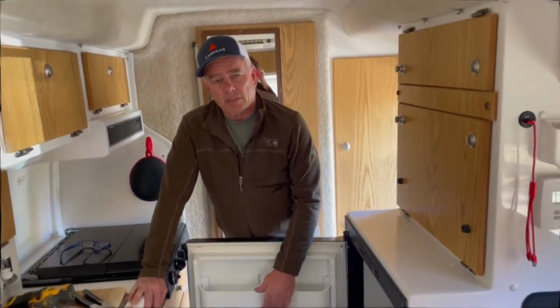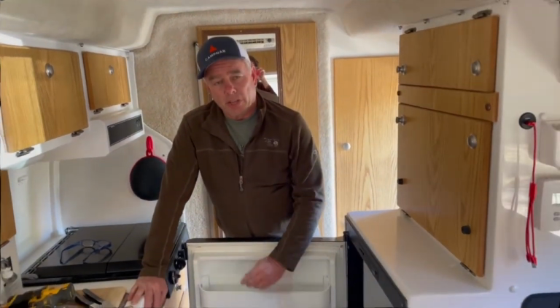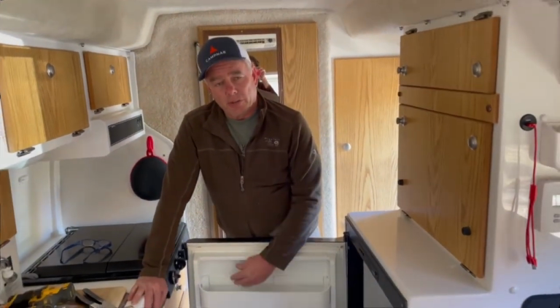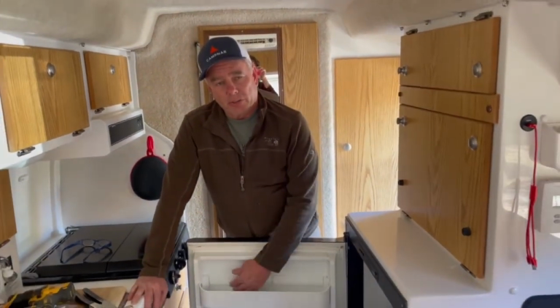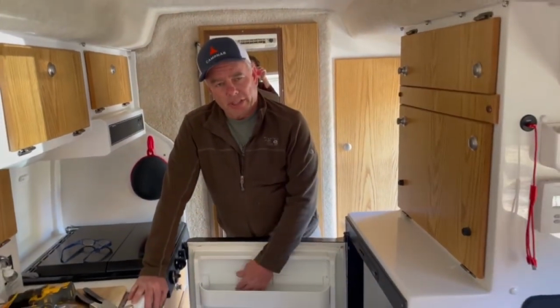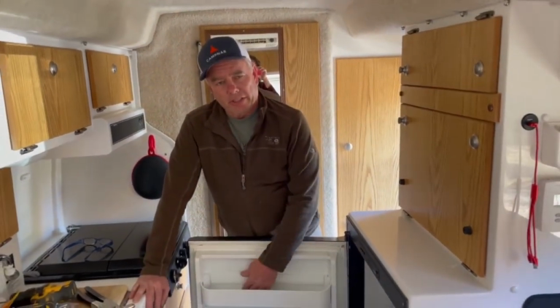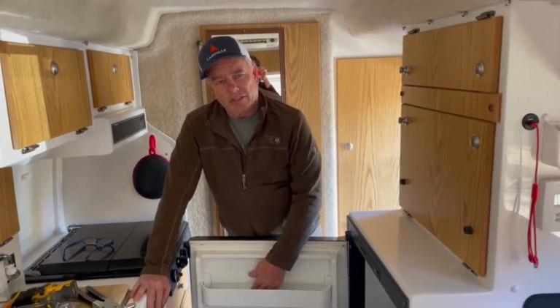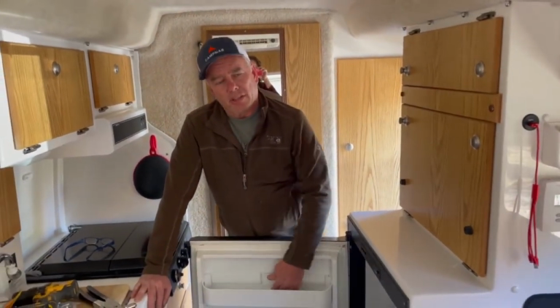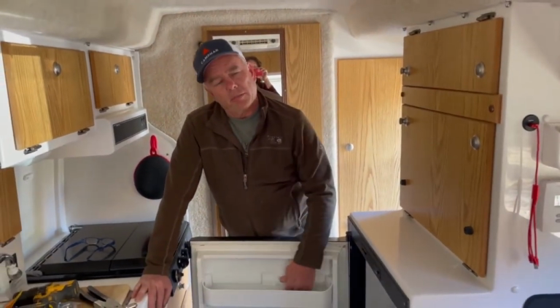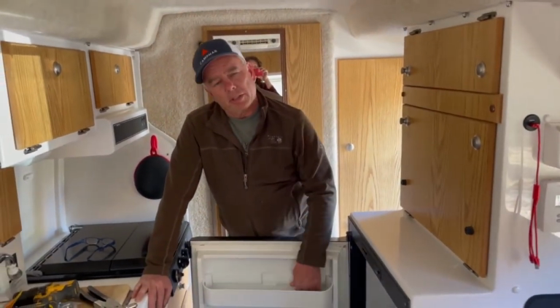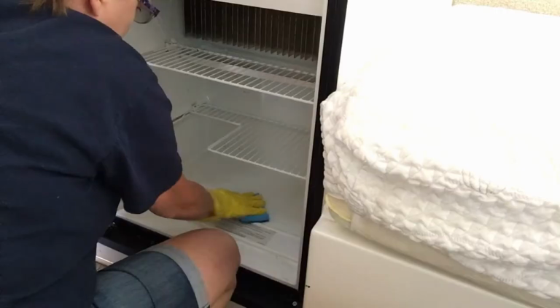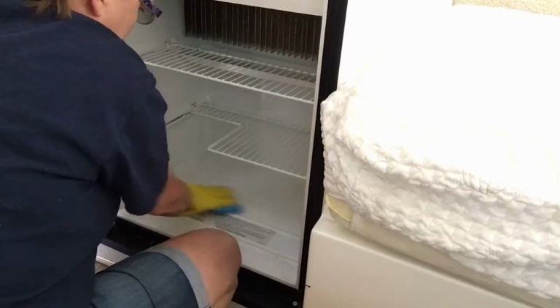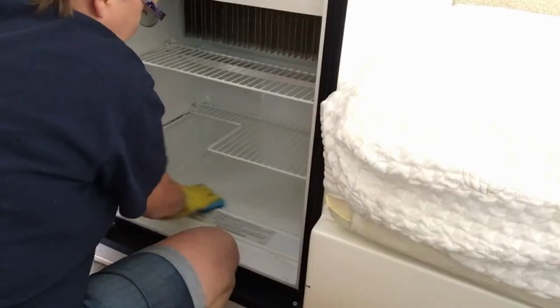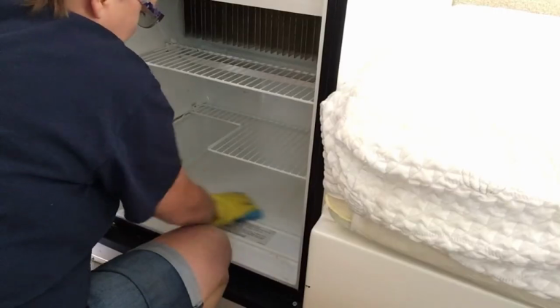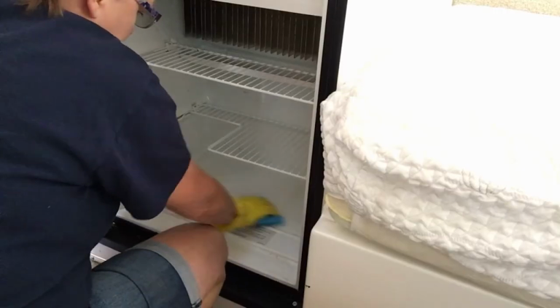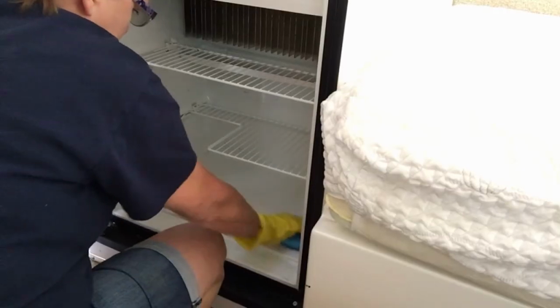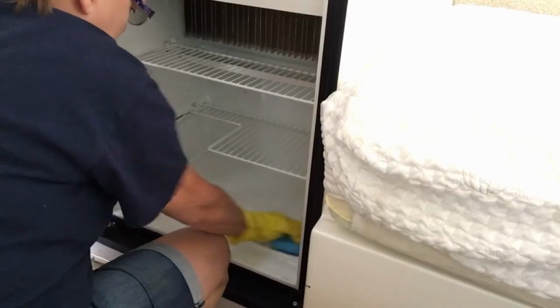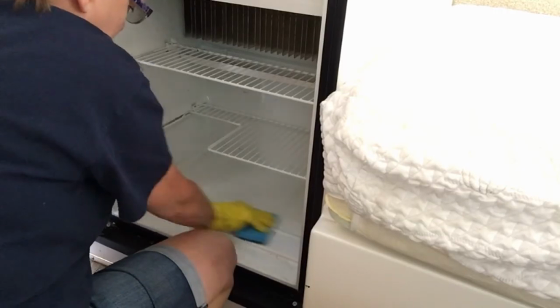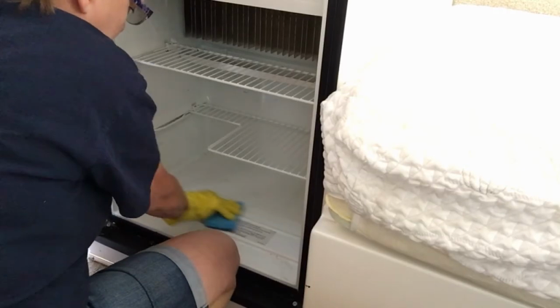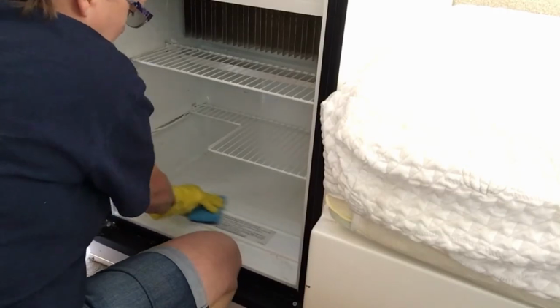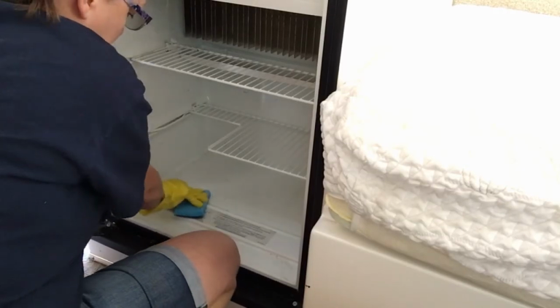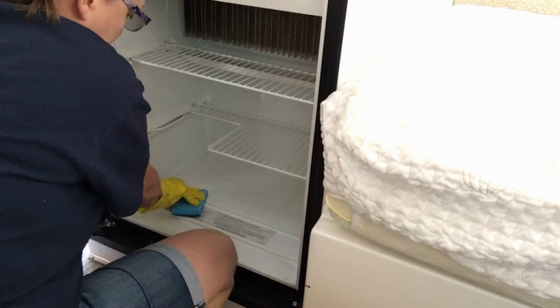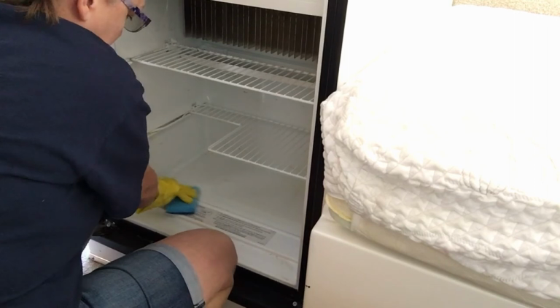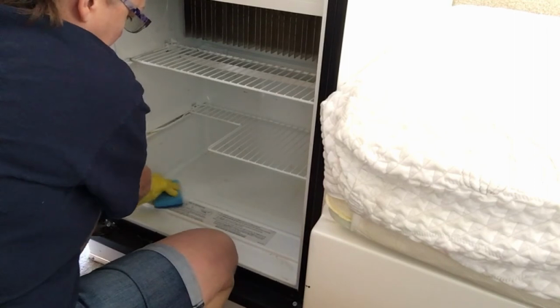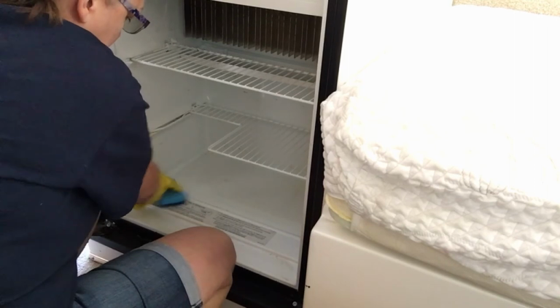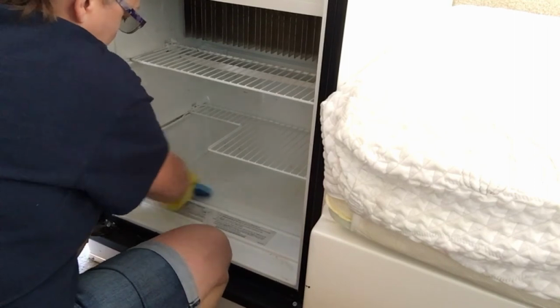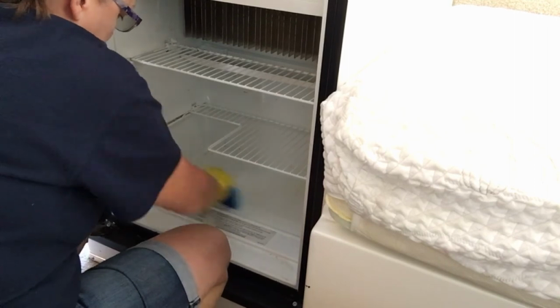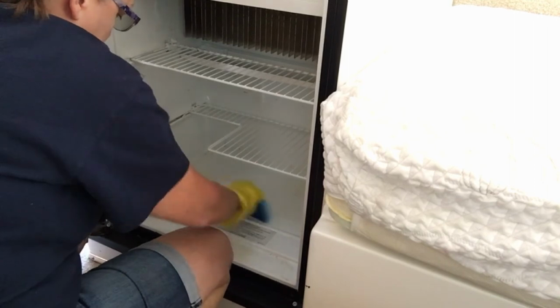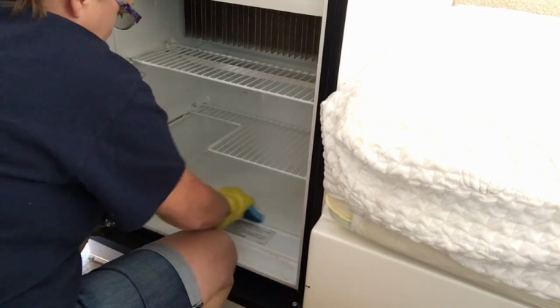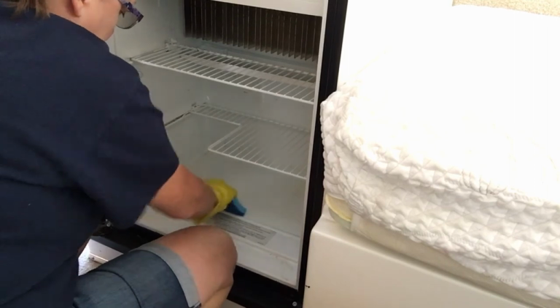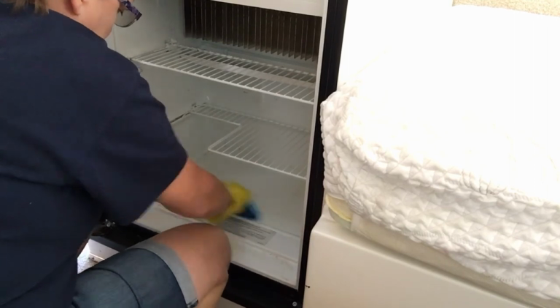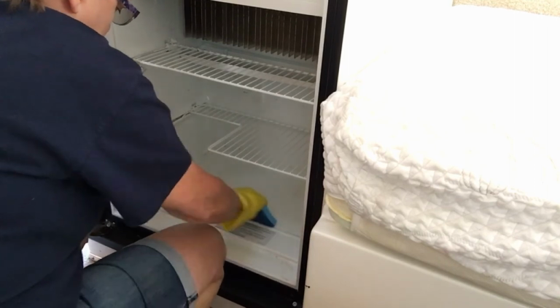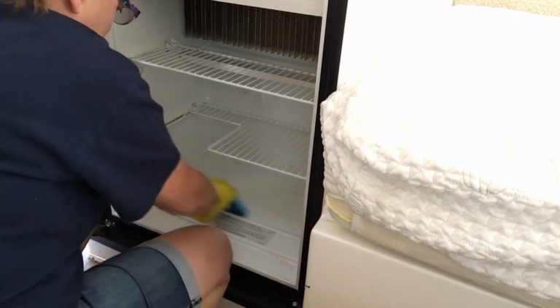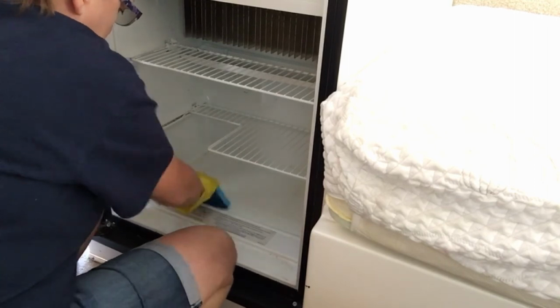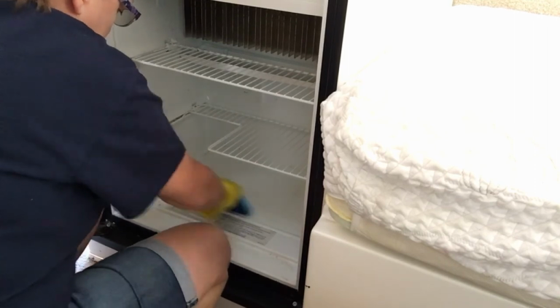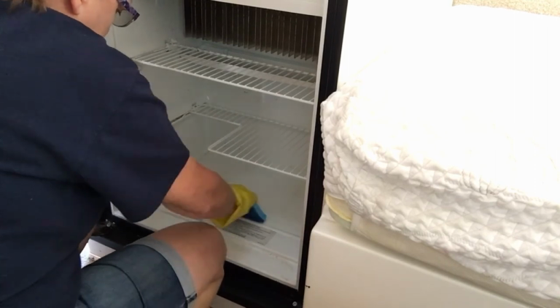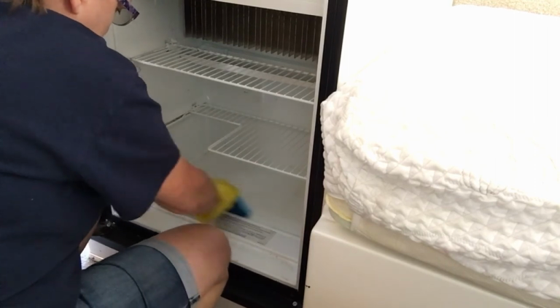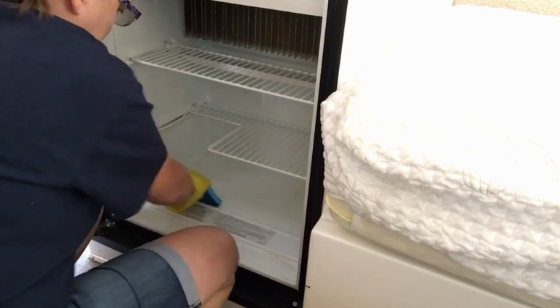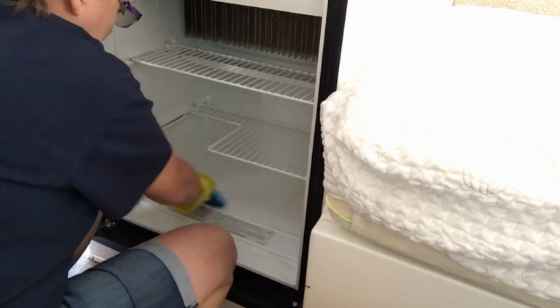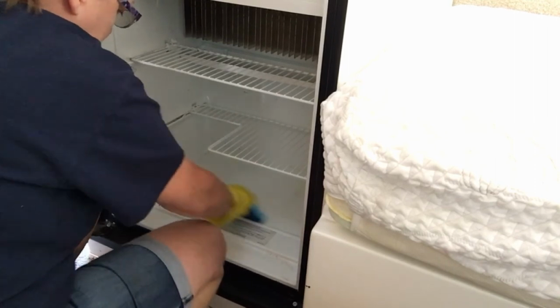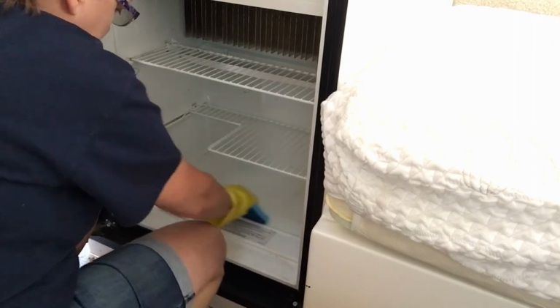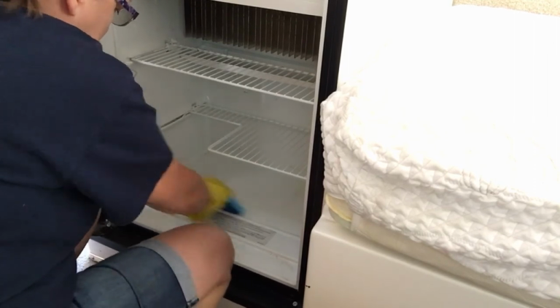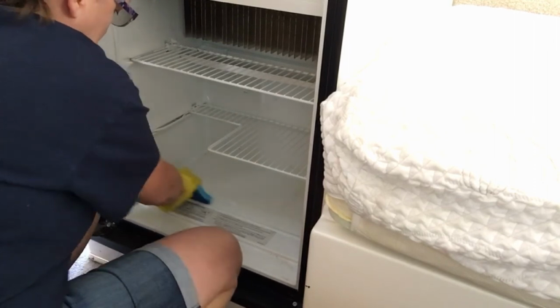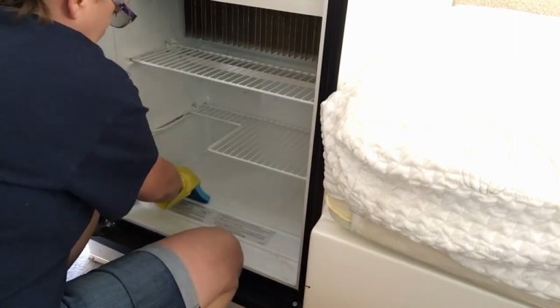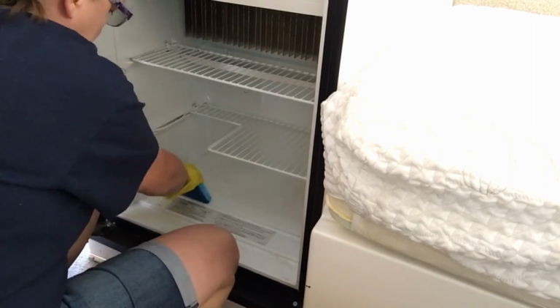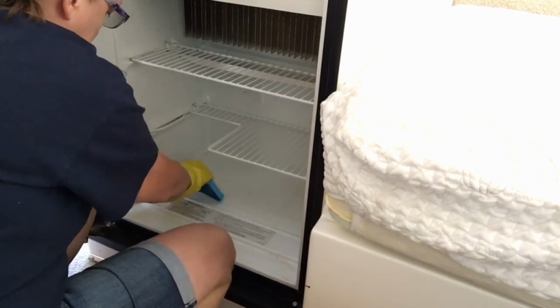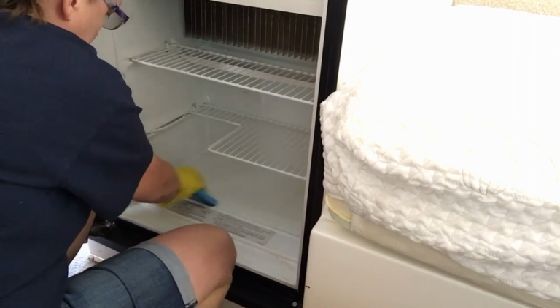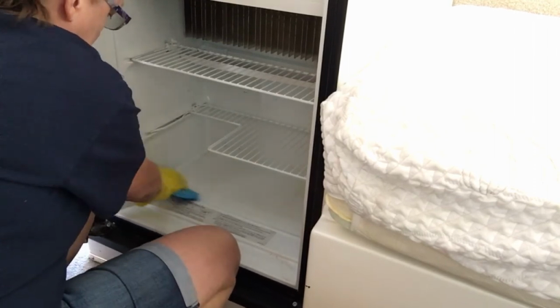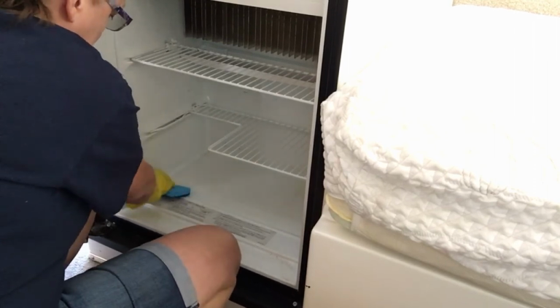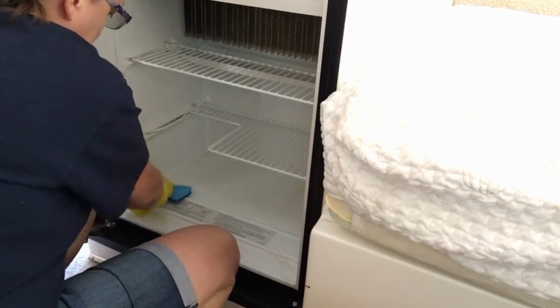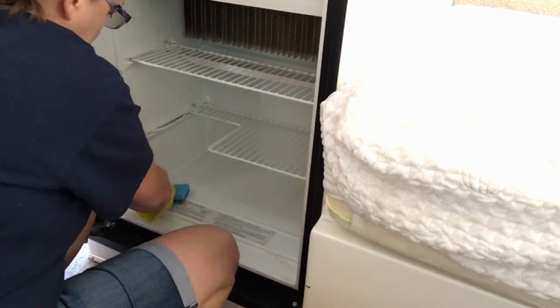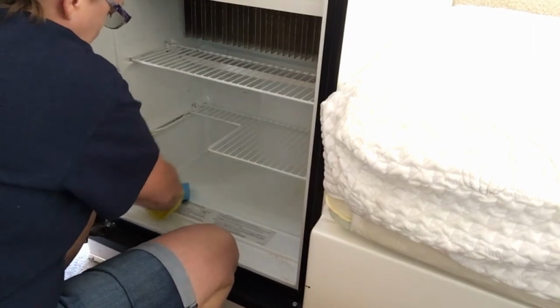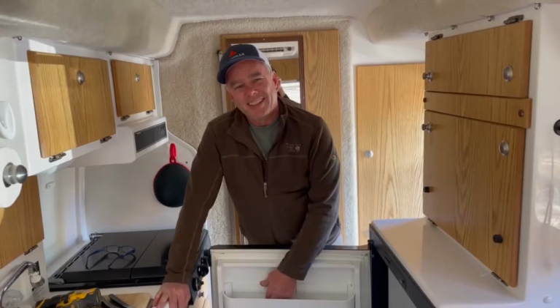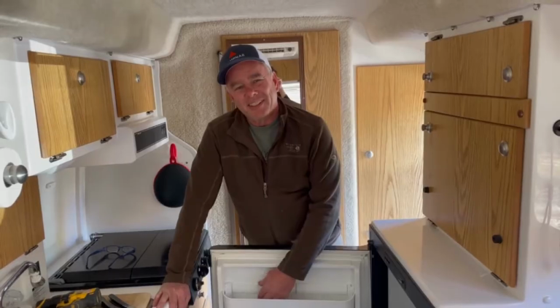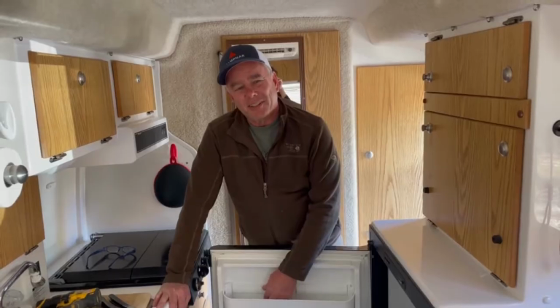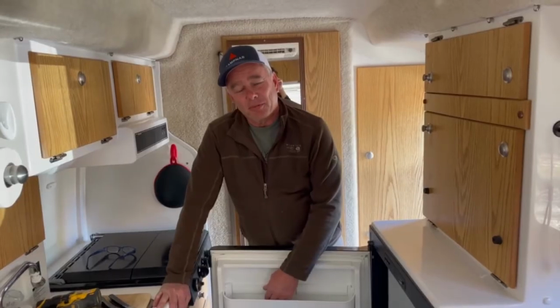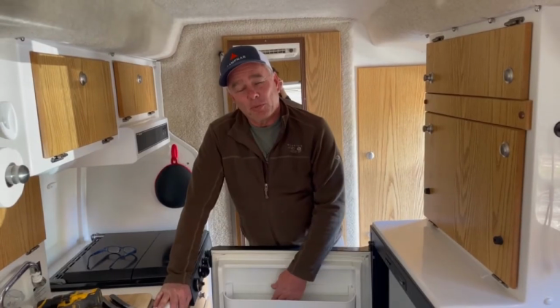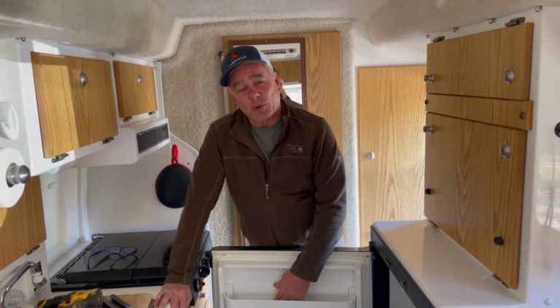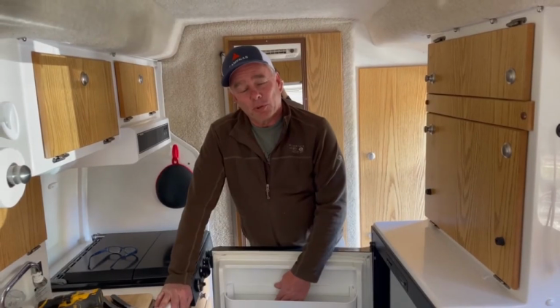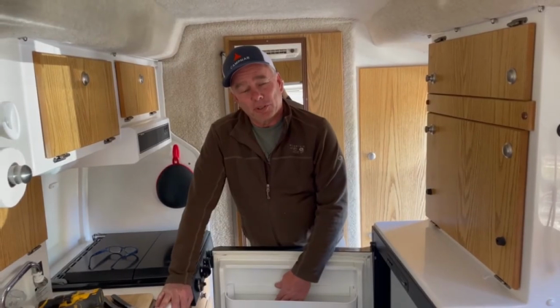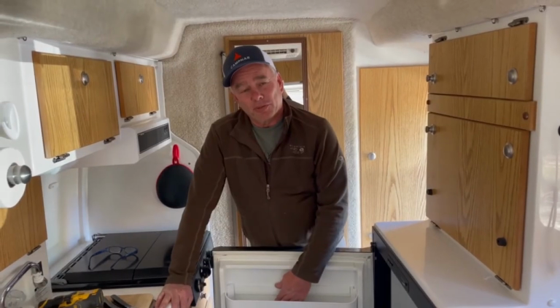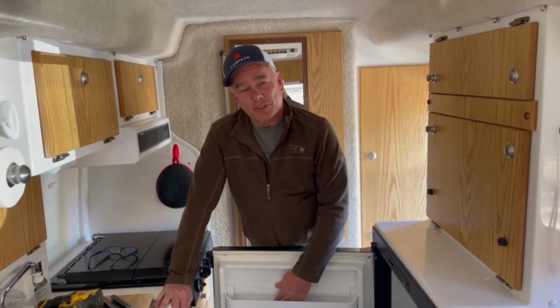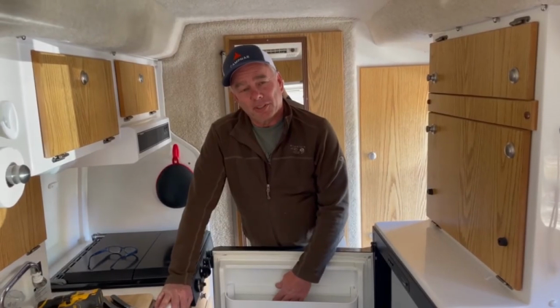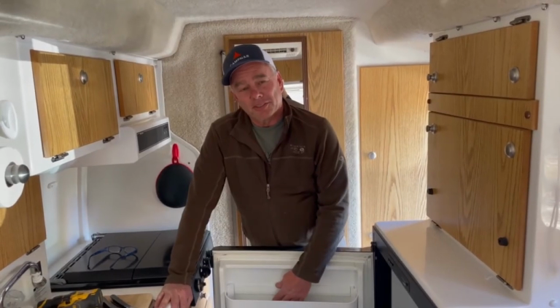The other thing is it's going to be a little bit more work for Kristen to clean. She's the one that cleans it, so it's going to be more work for her.